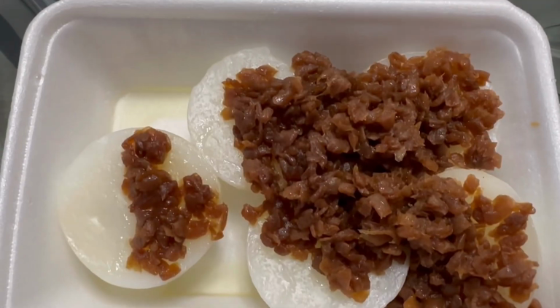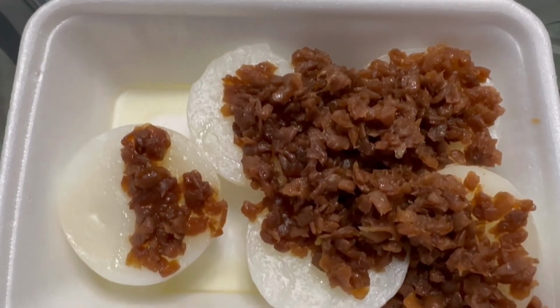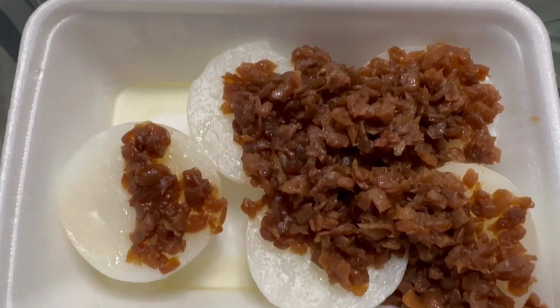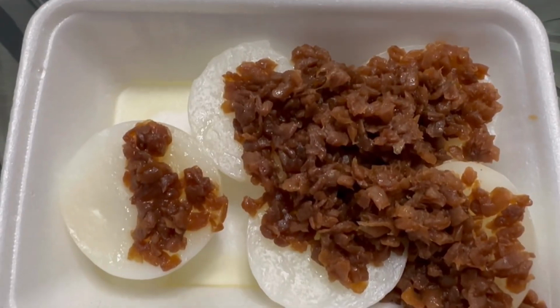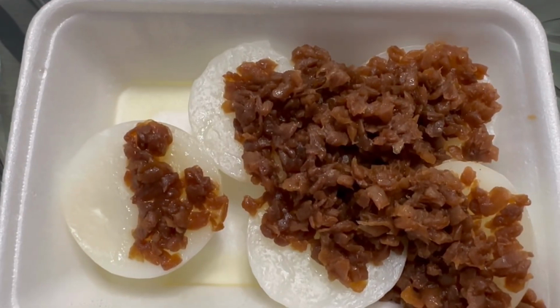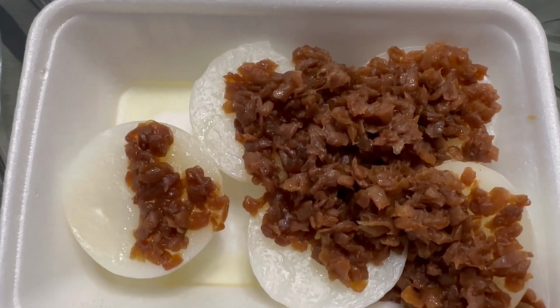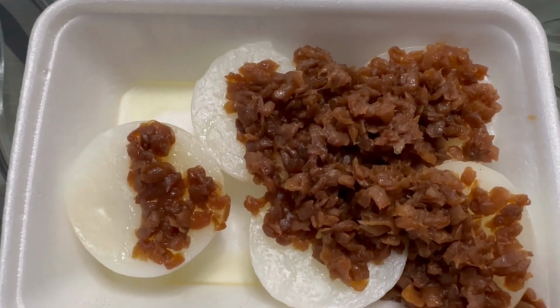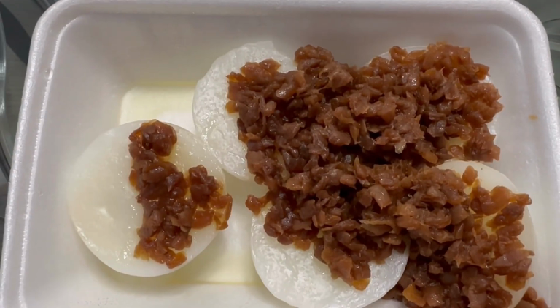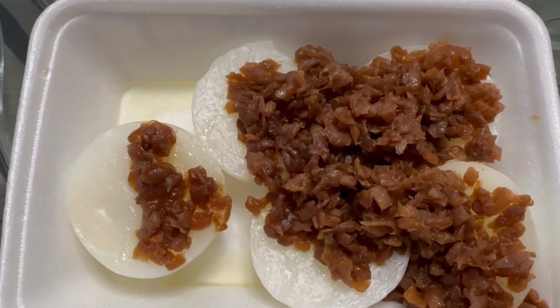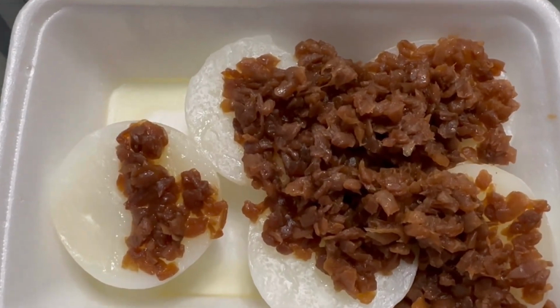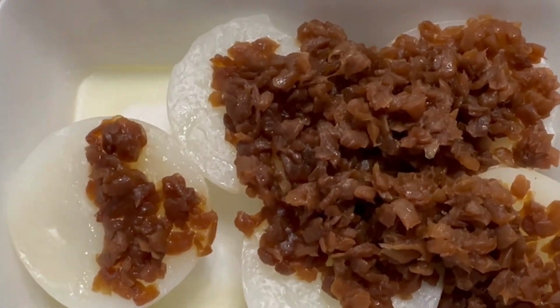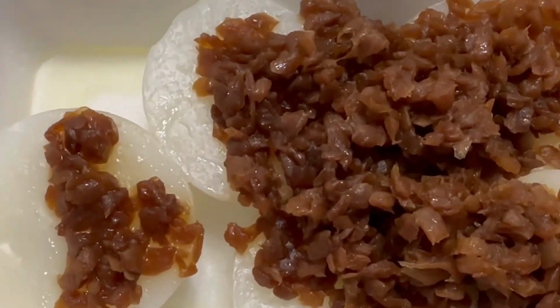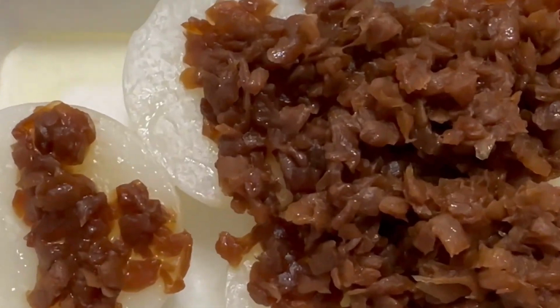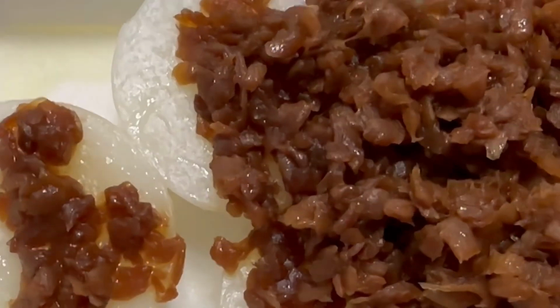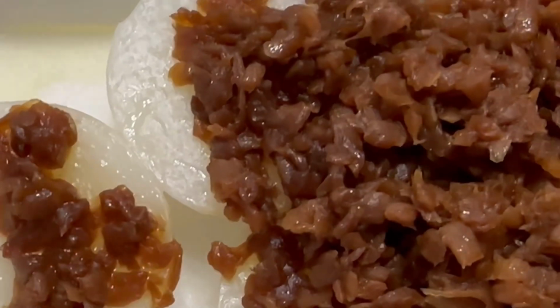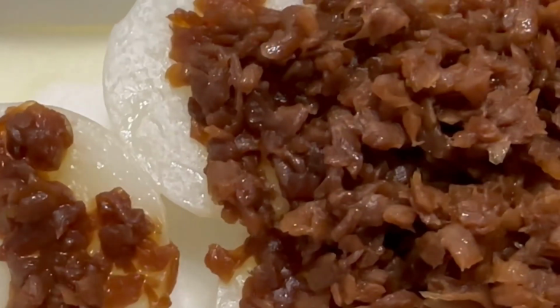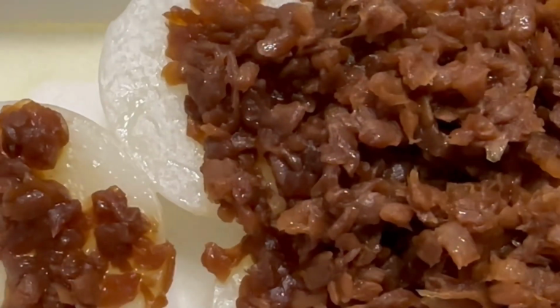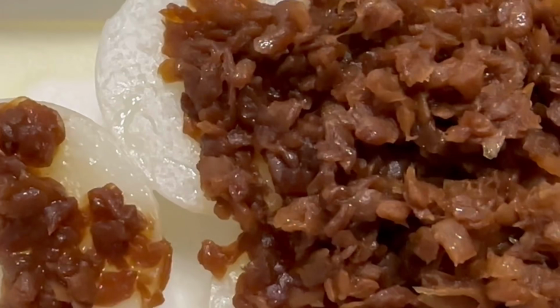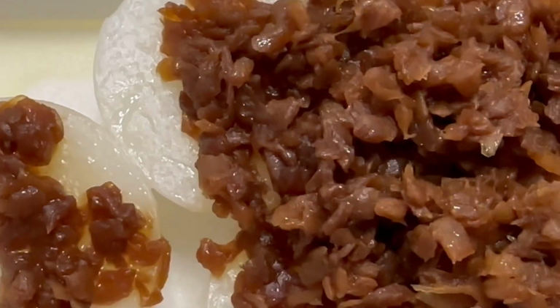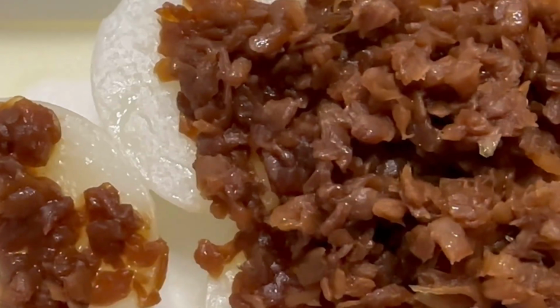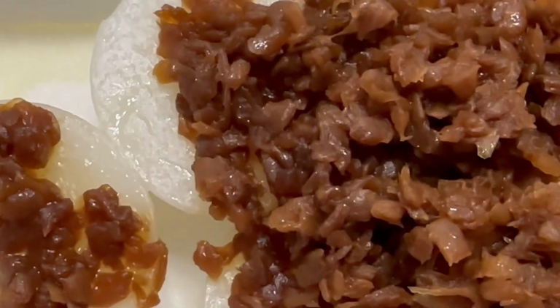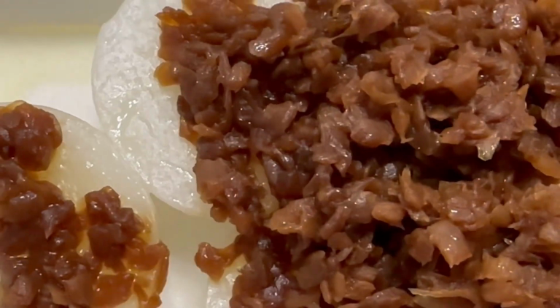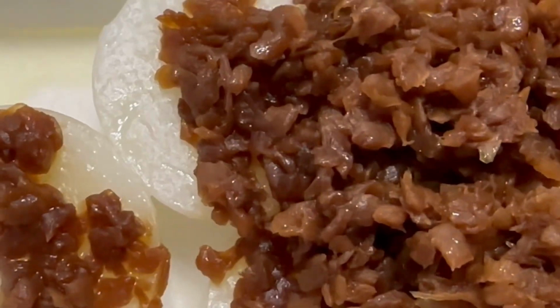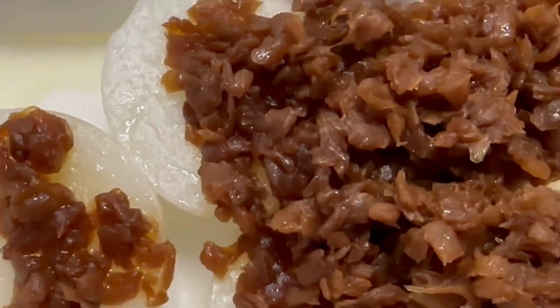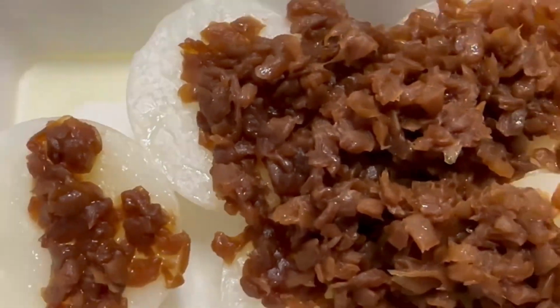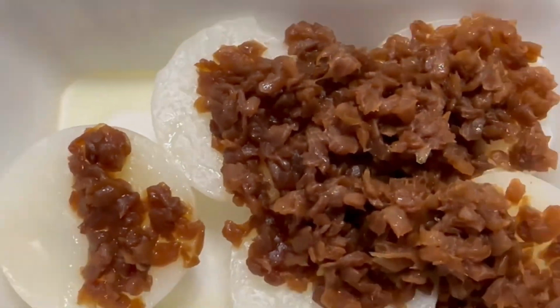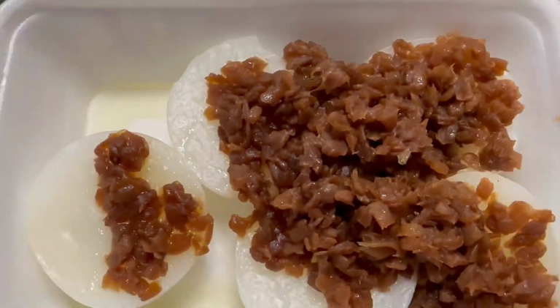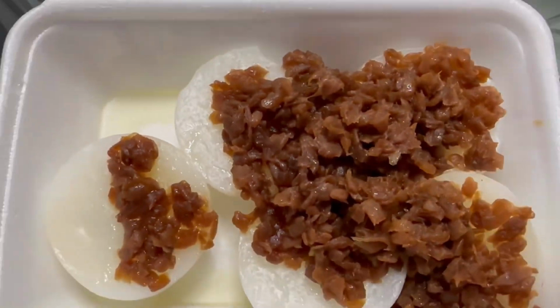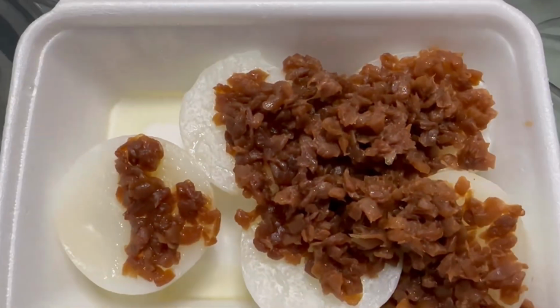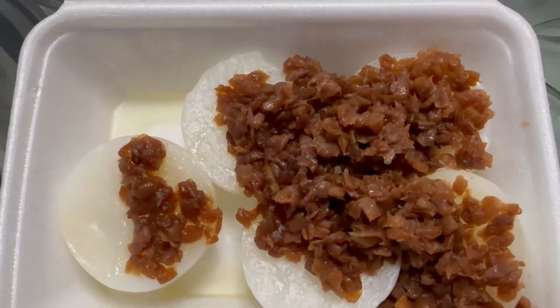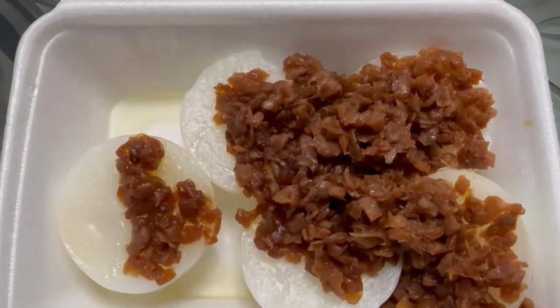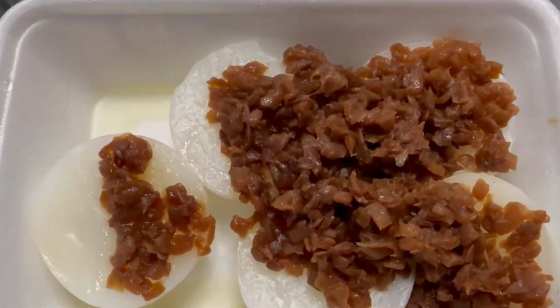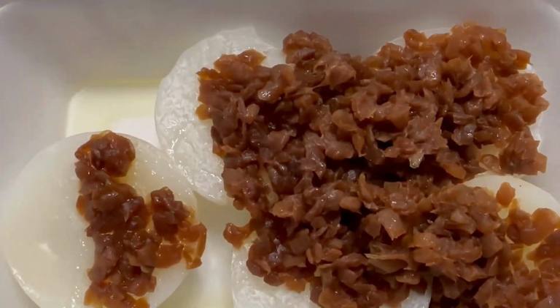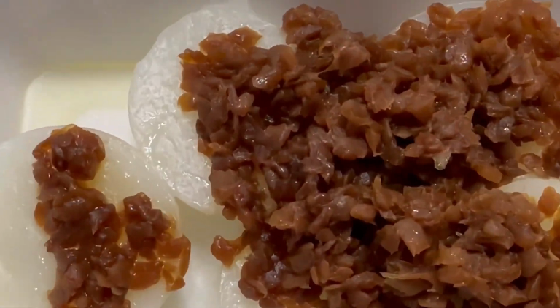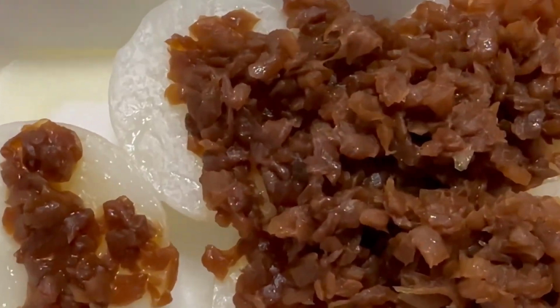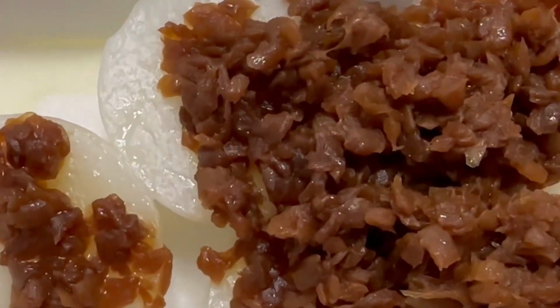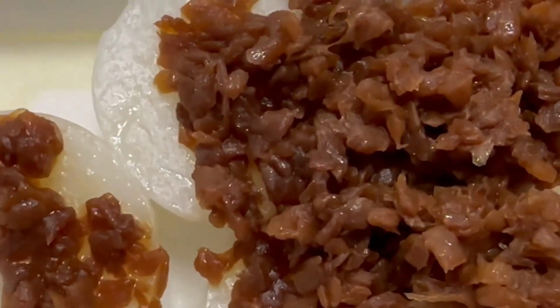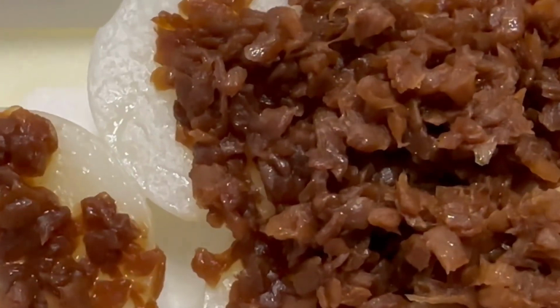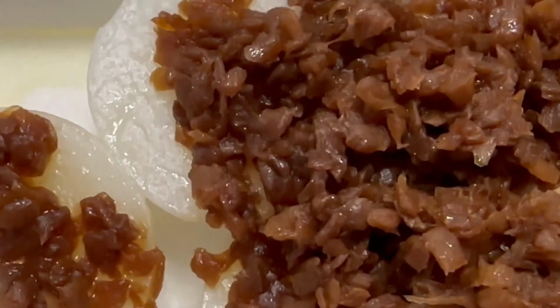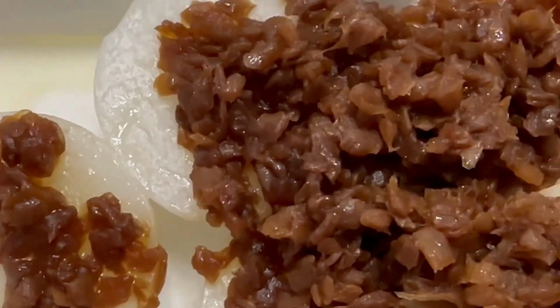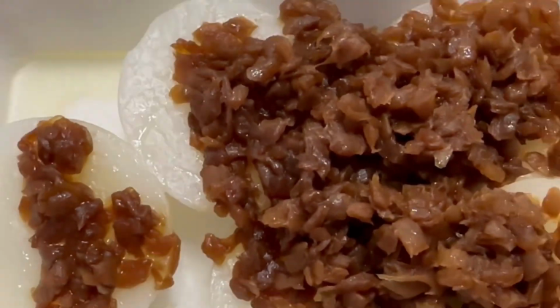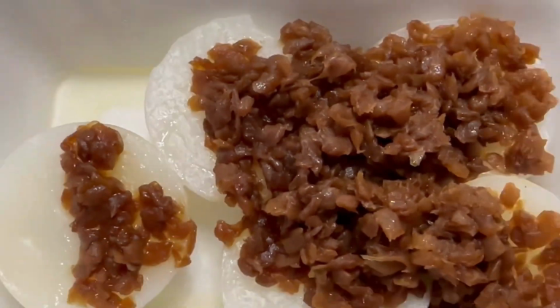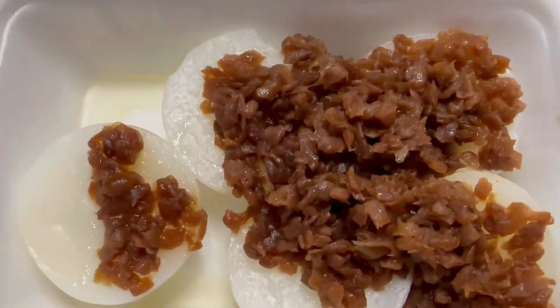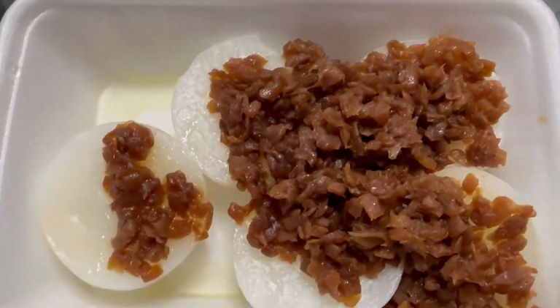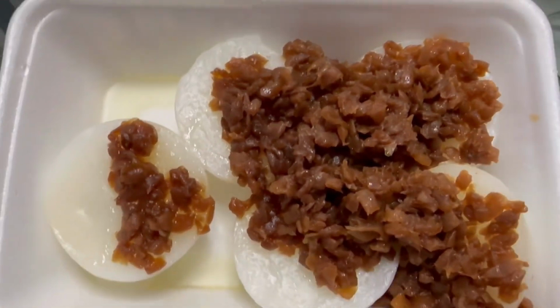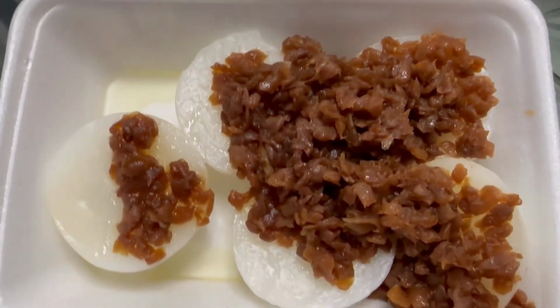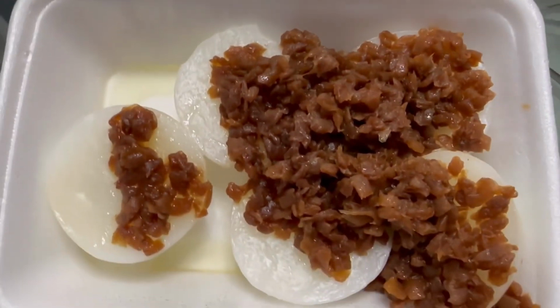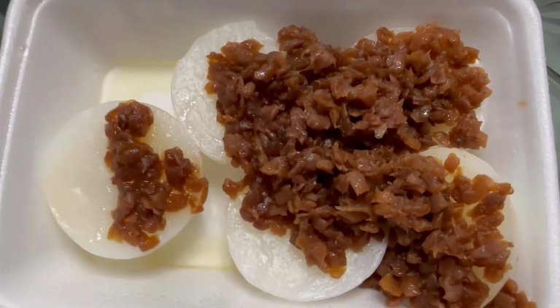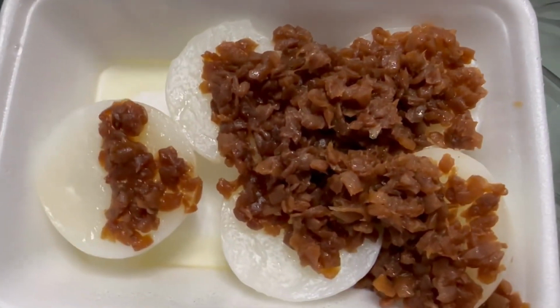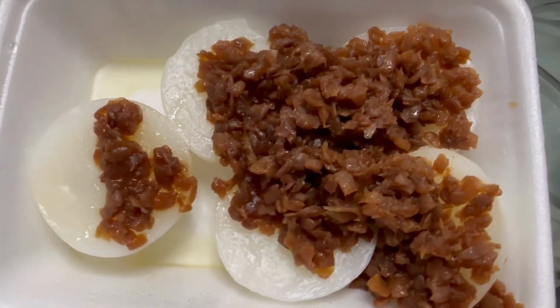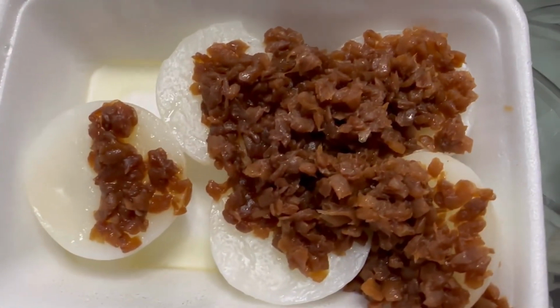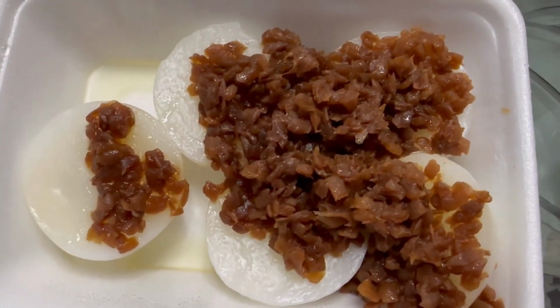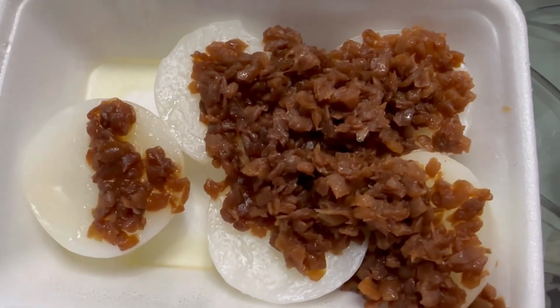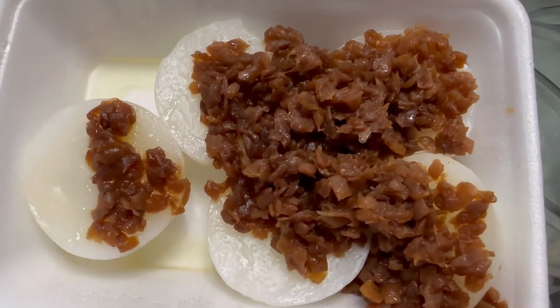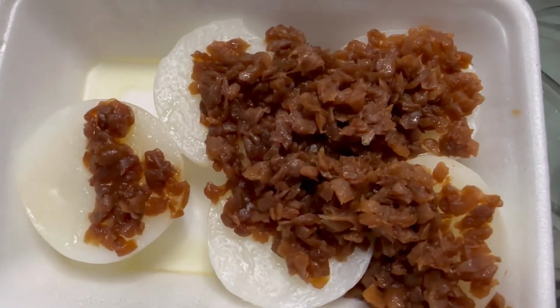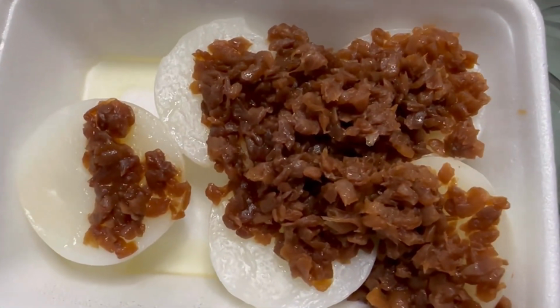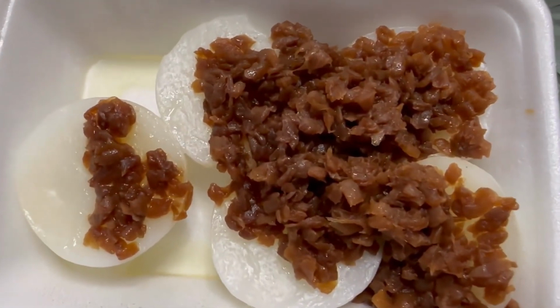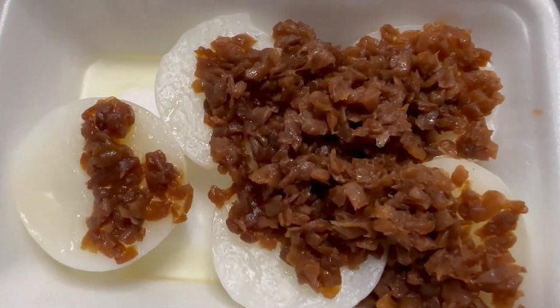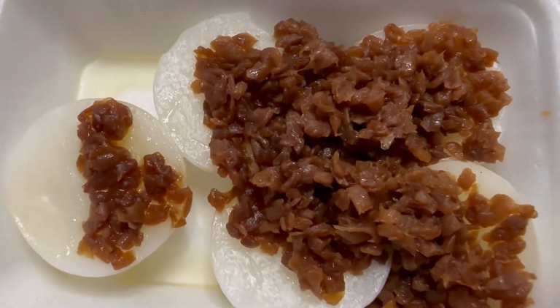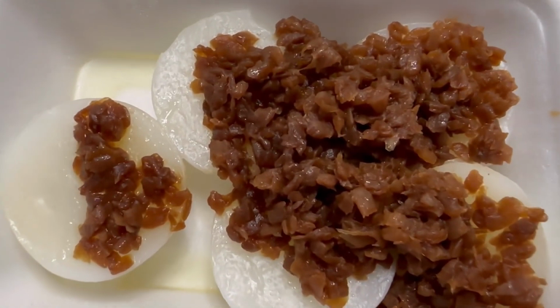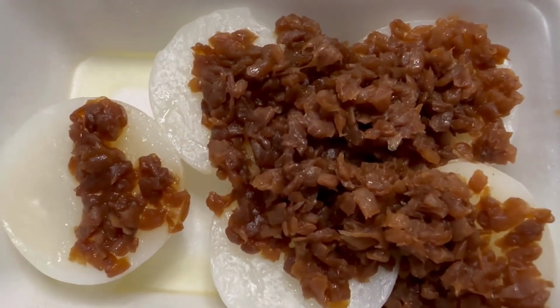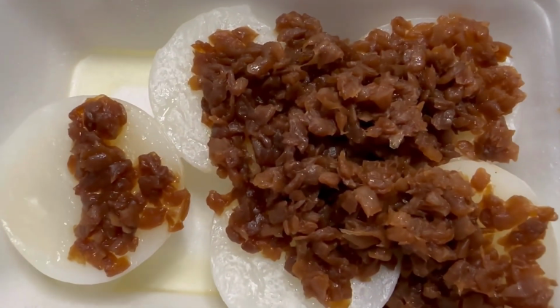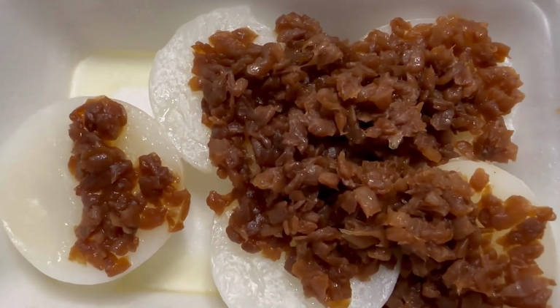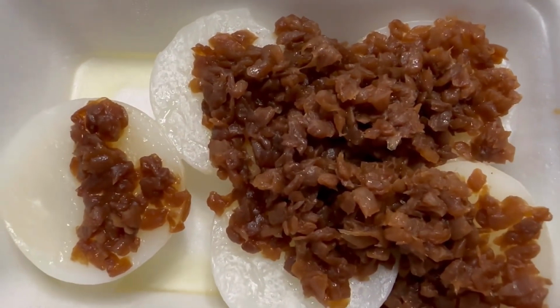Next, we have a breakfast dish. This is Chui Kuei. It is steamed rice cake with preserved radish.